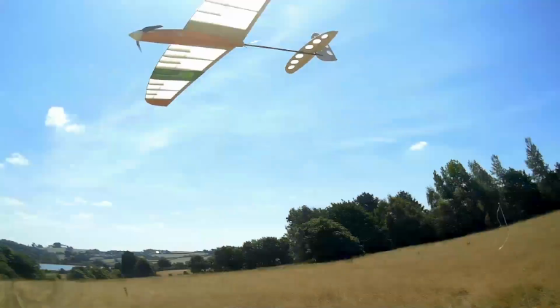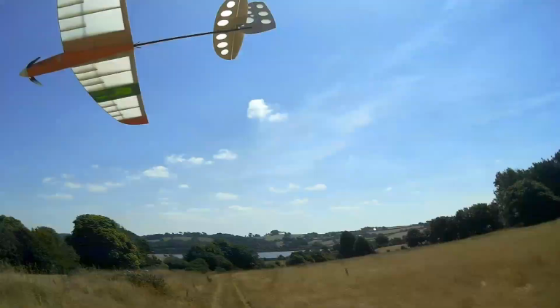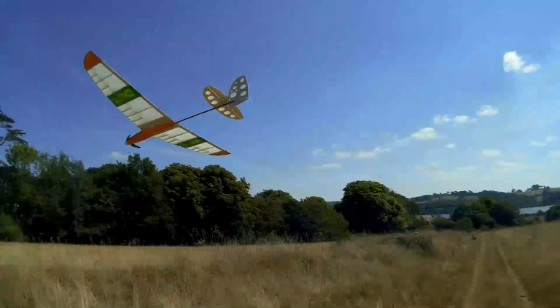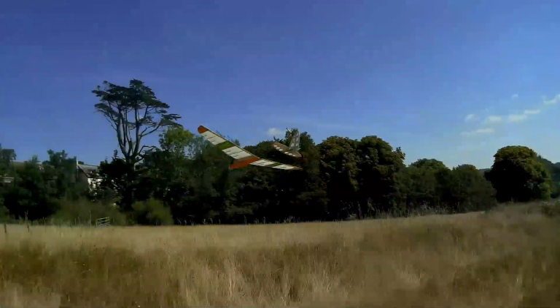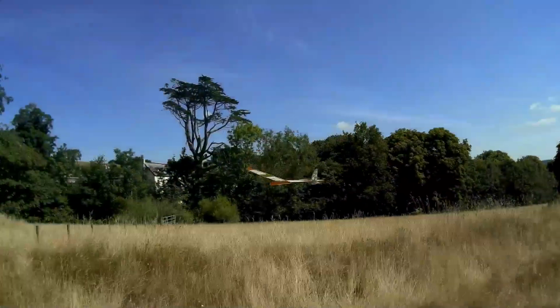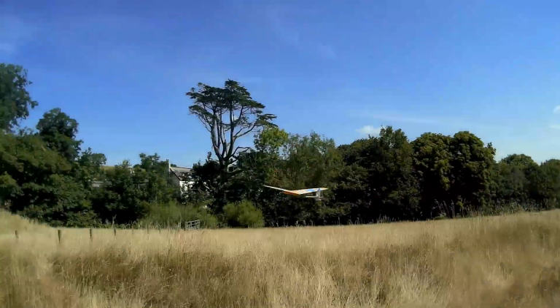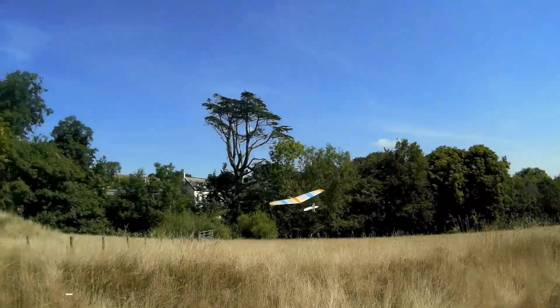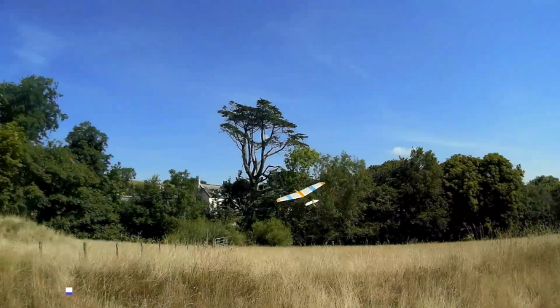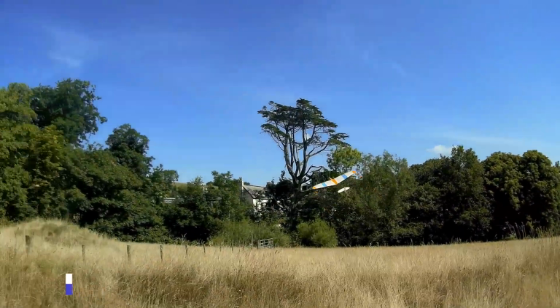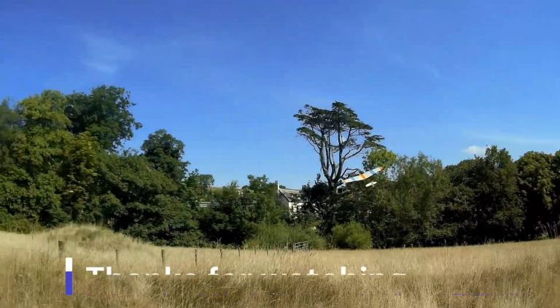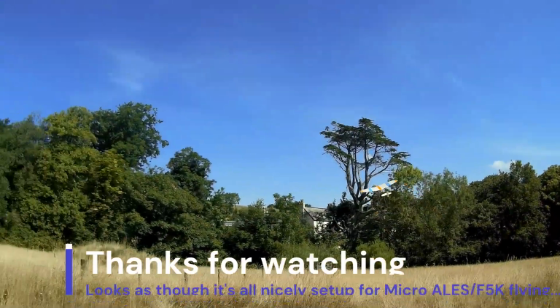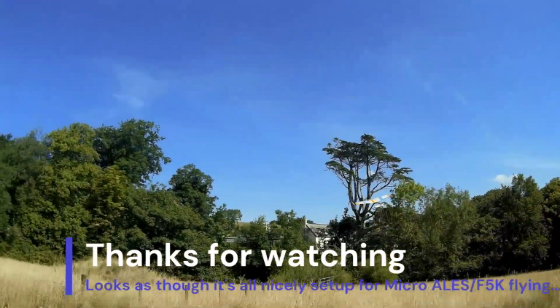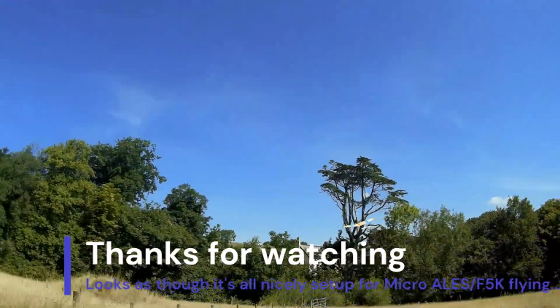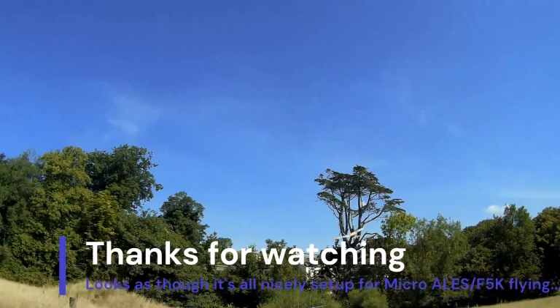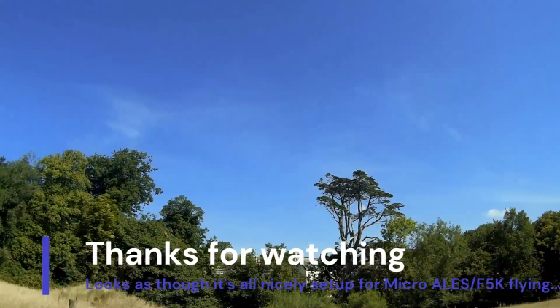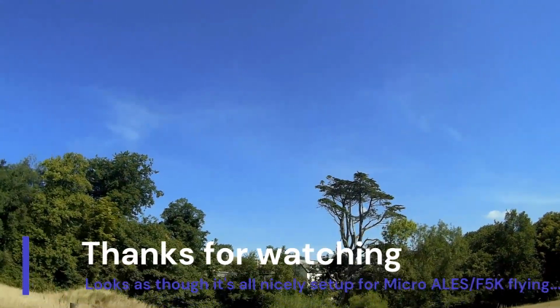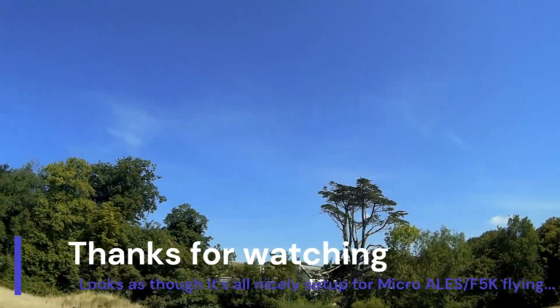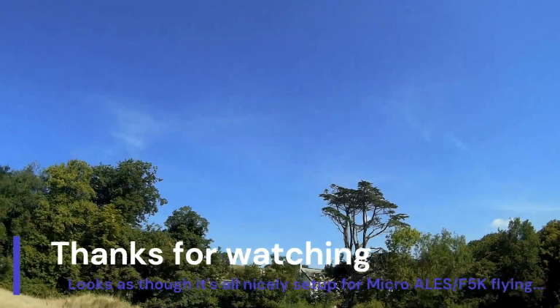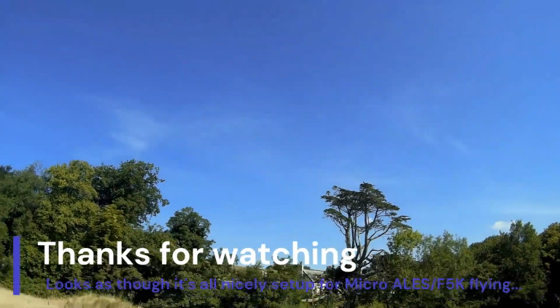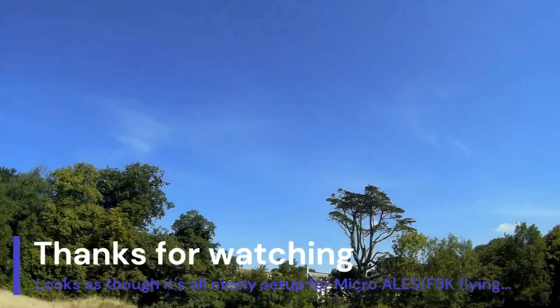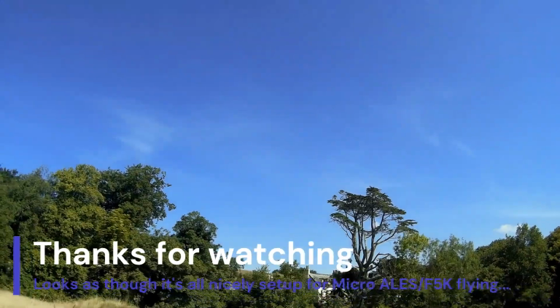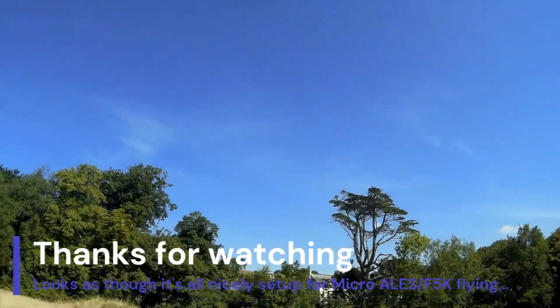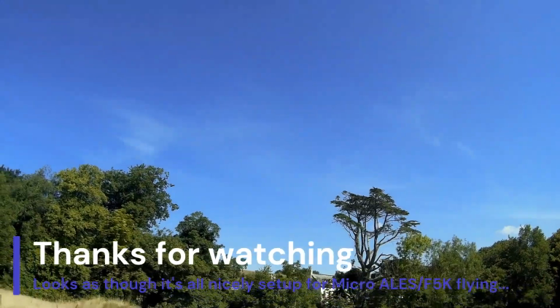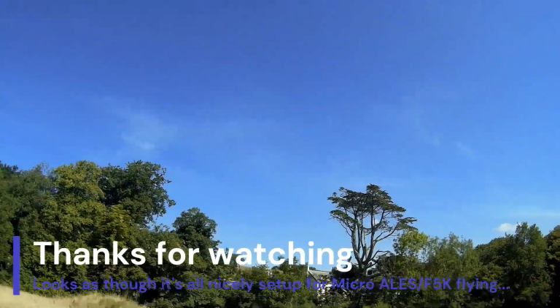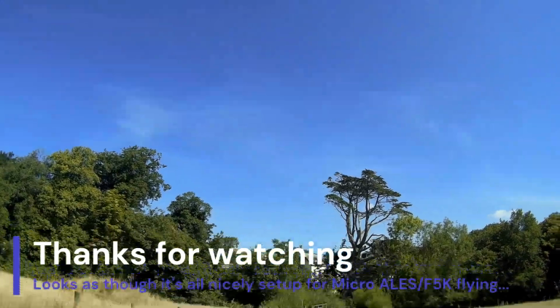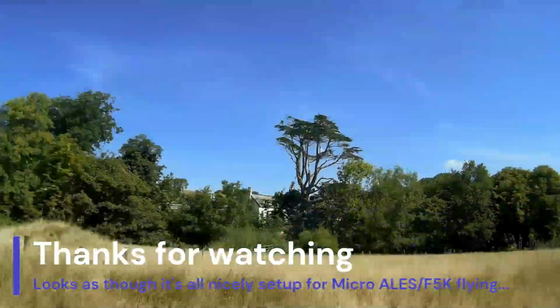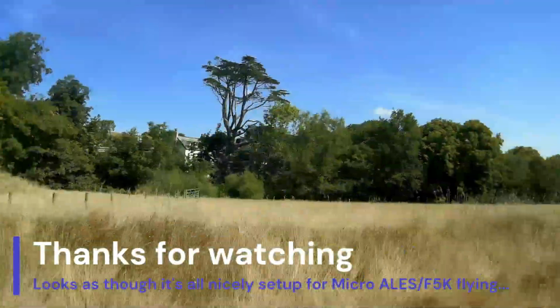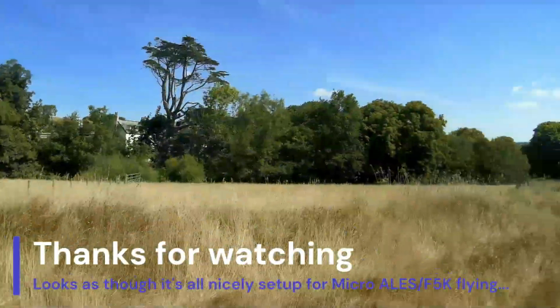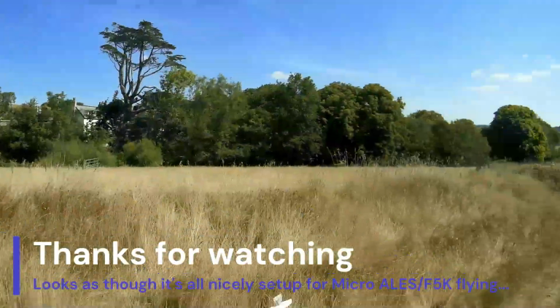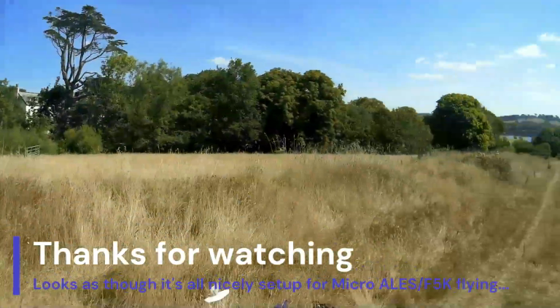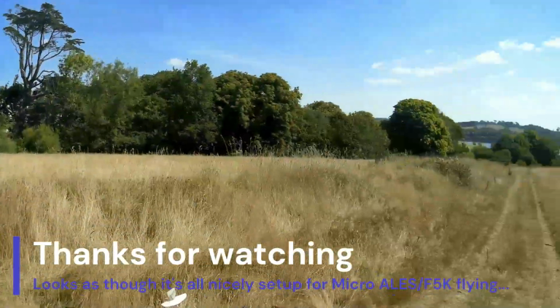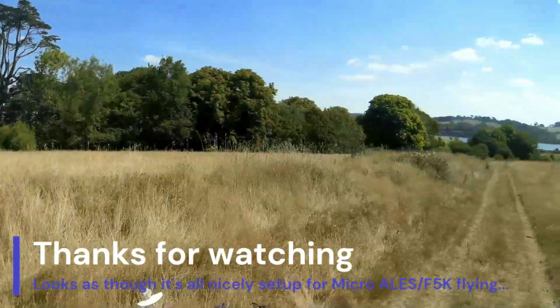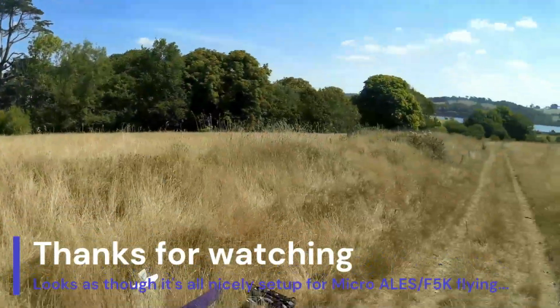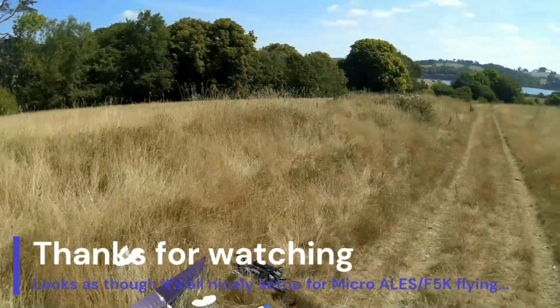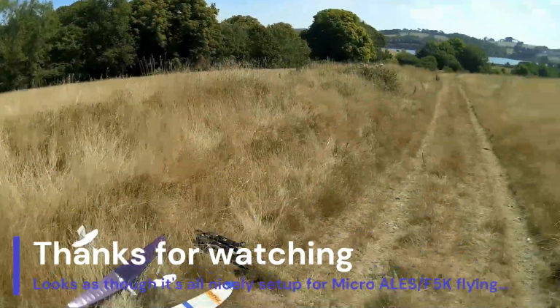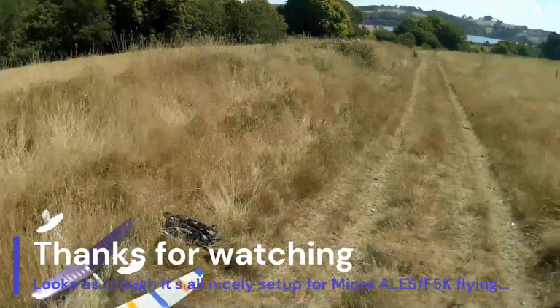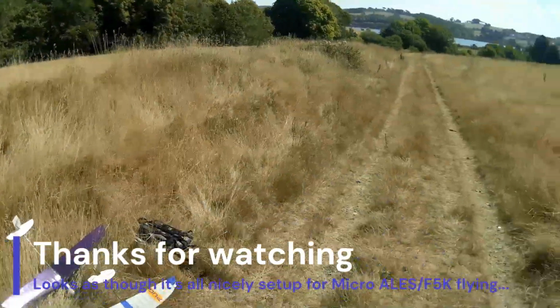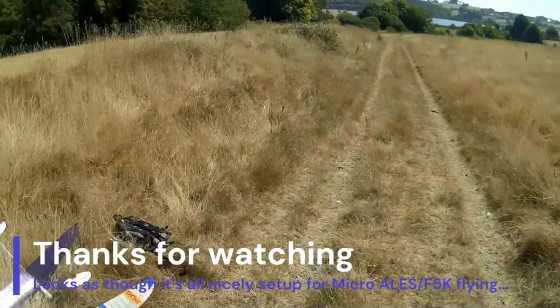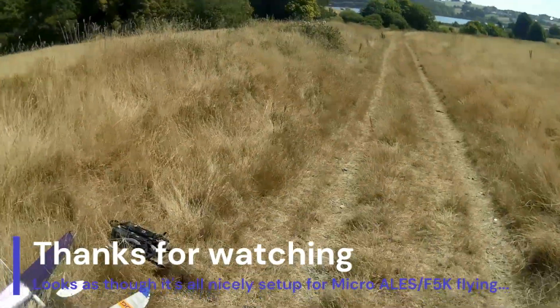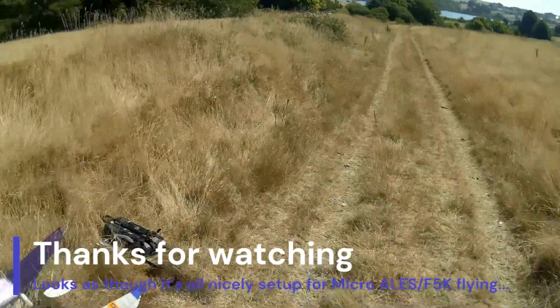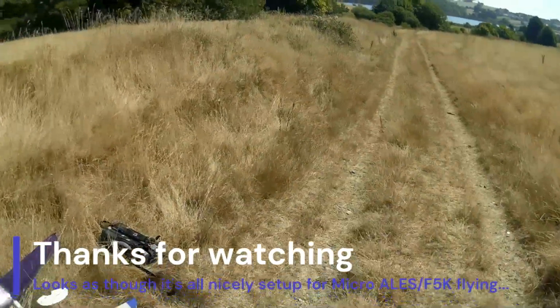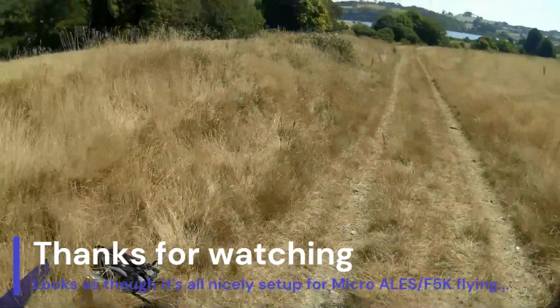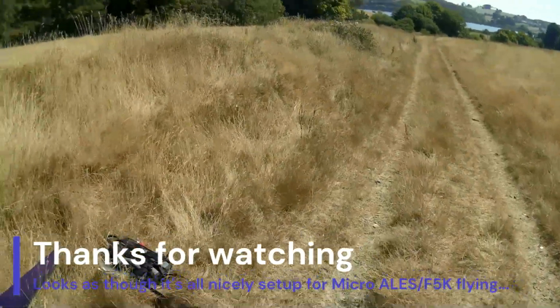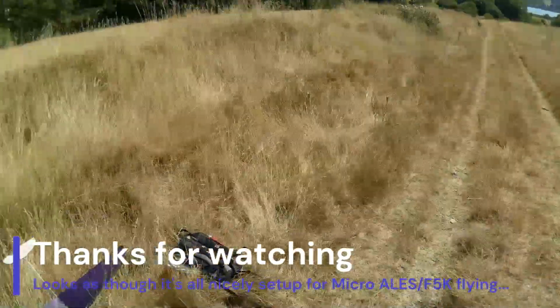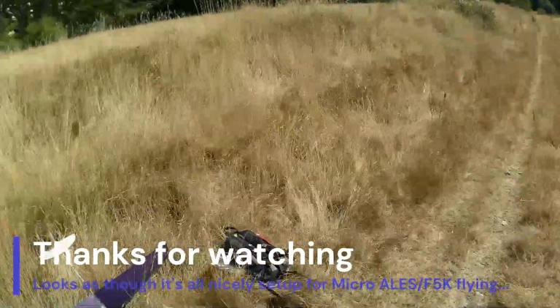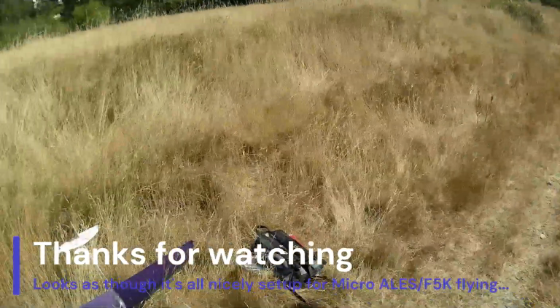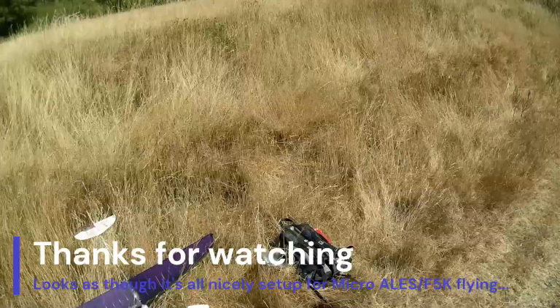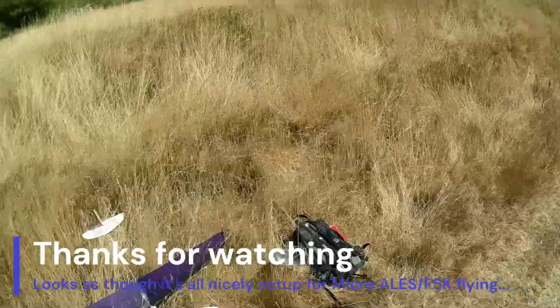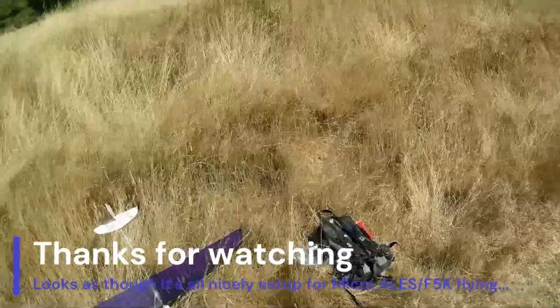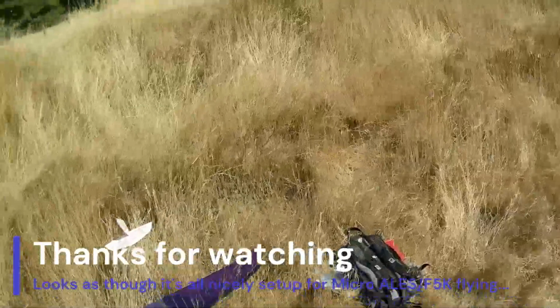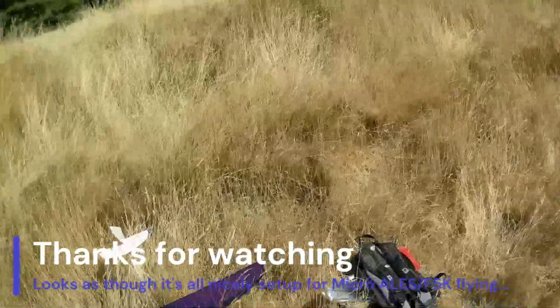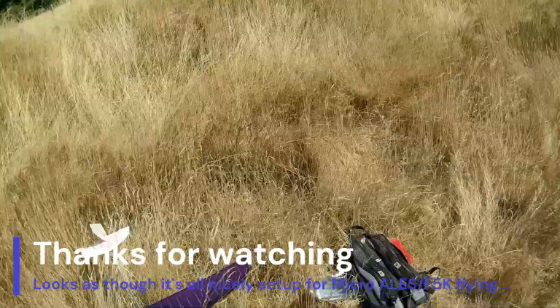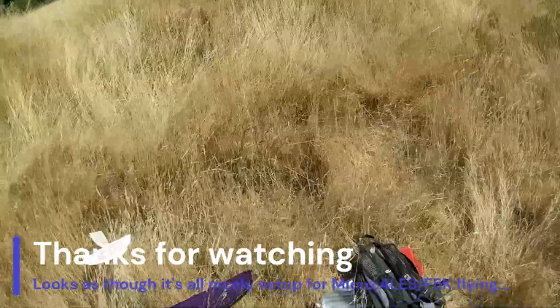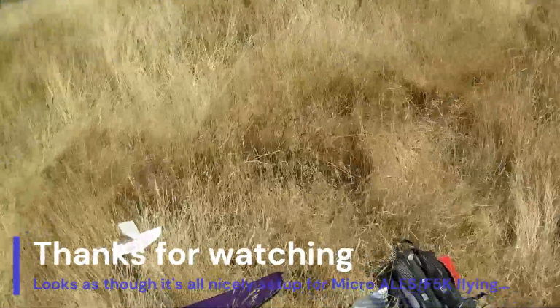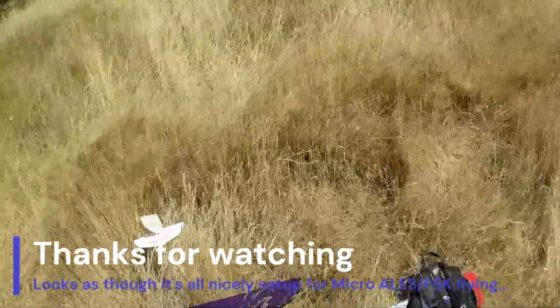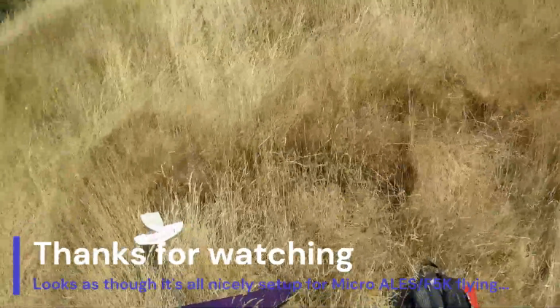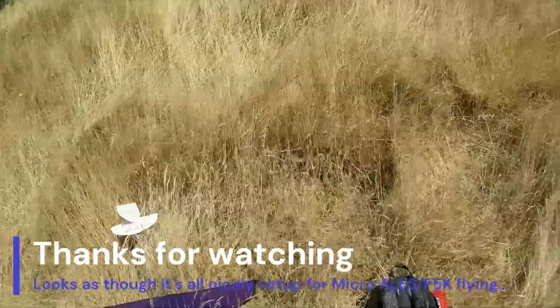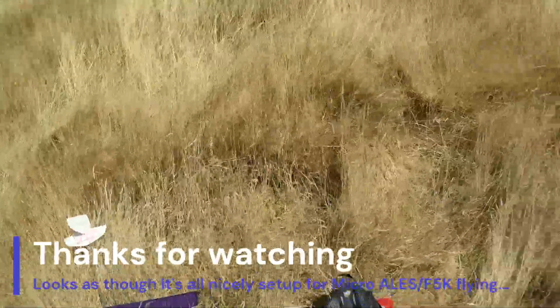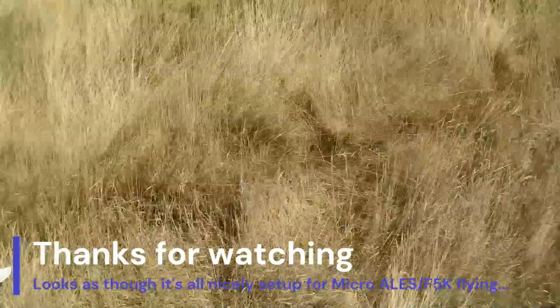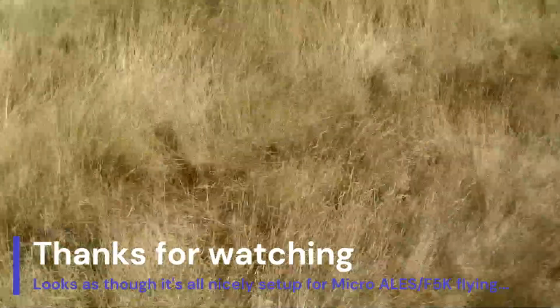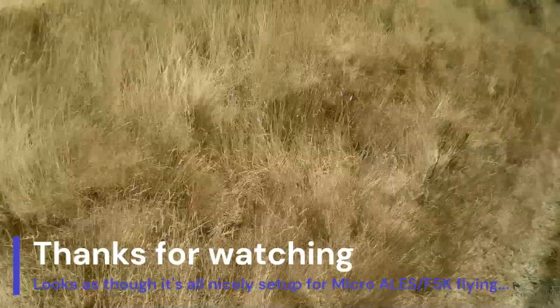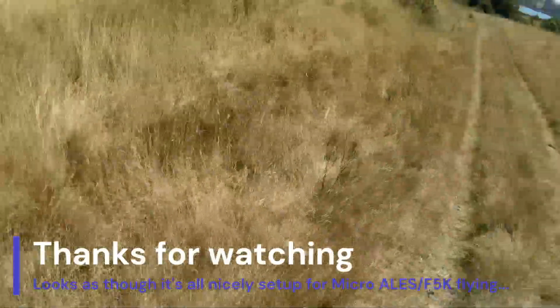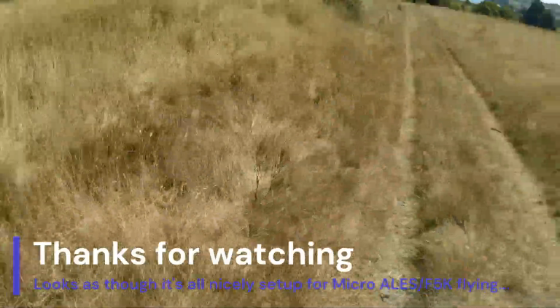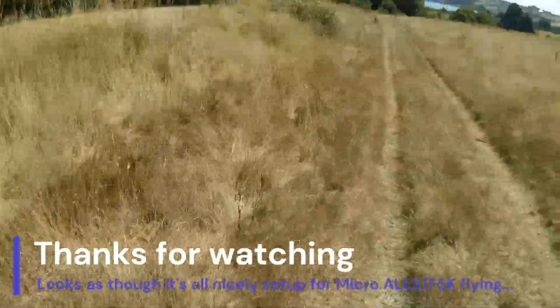Oh, too fast for me. Popped it down in the long grass. 62 meters... 56... 66... 67...